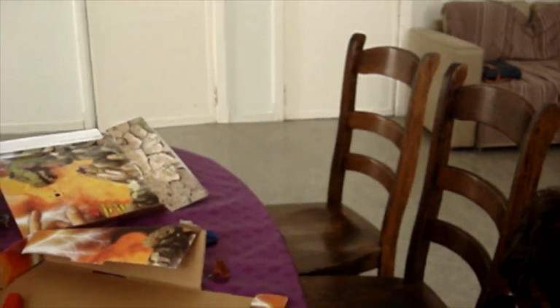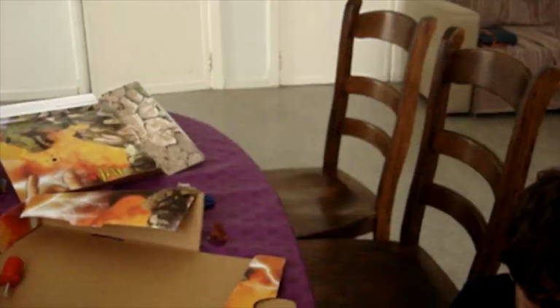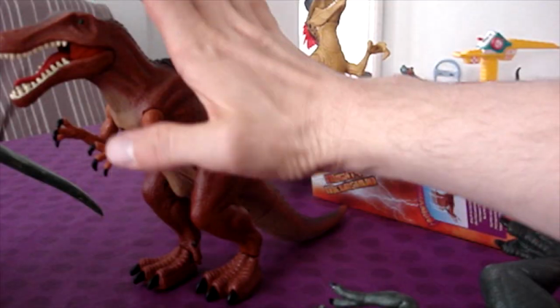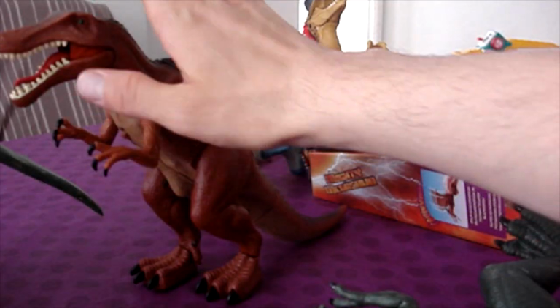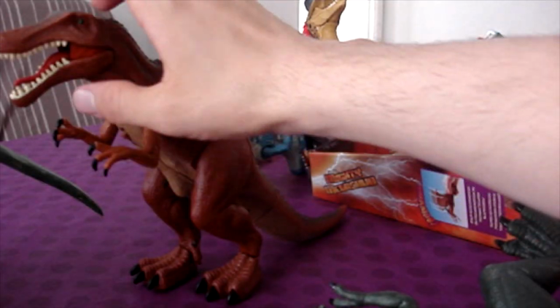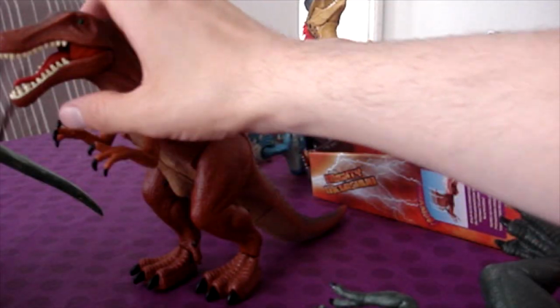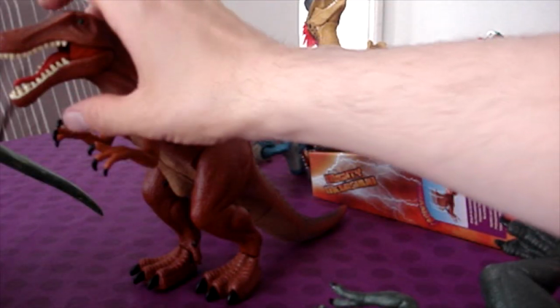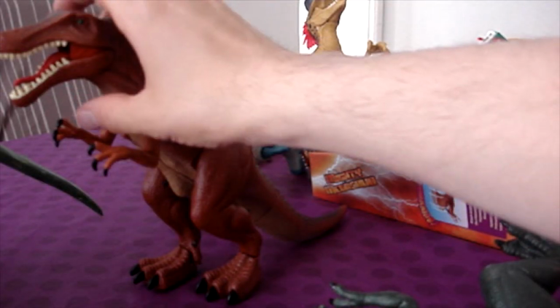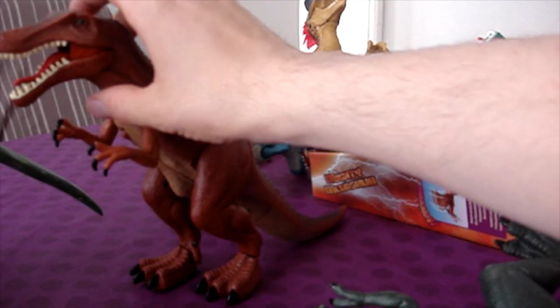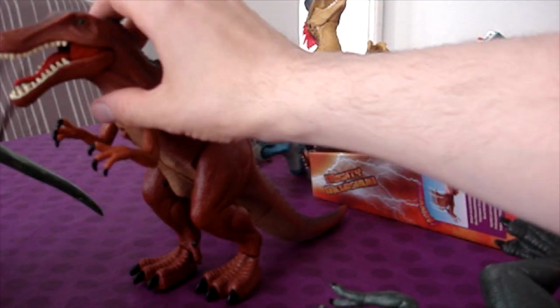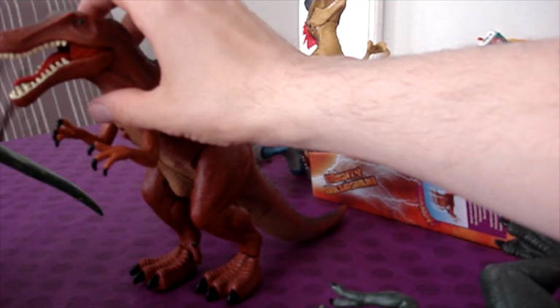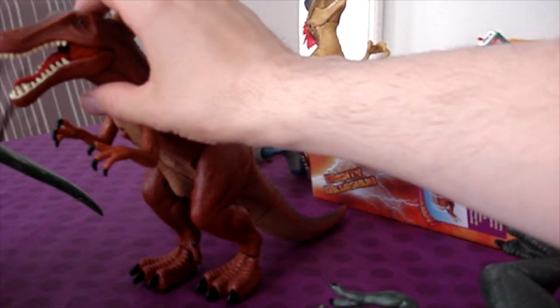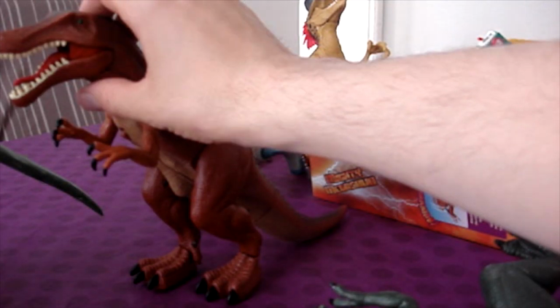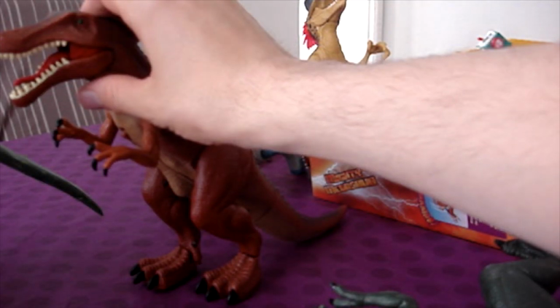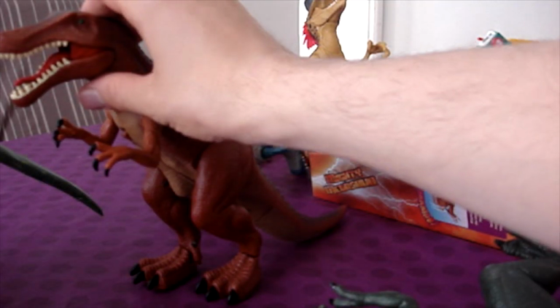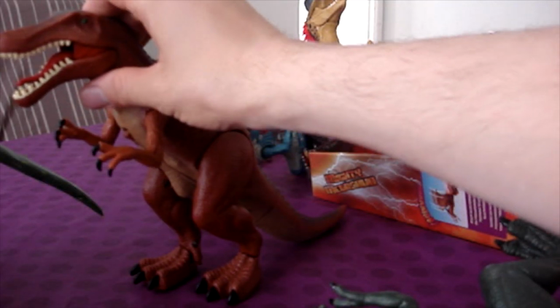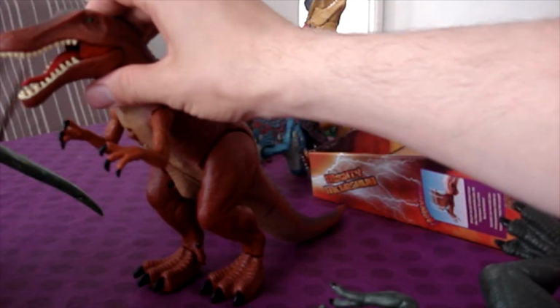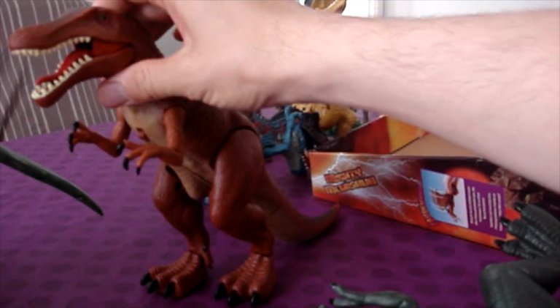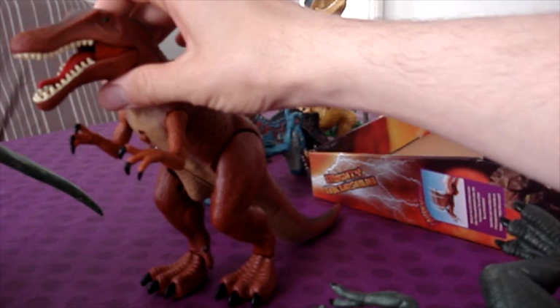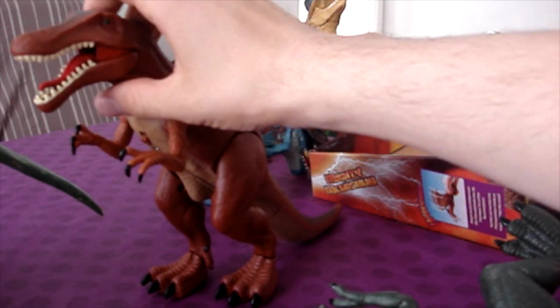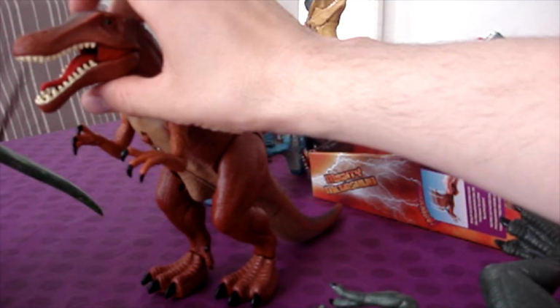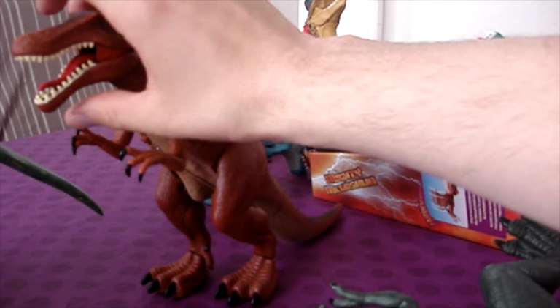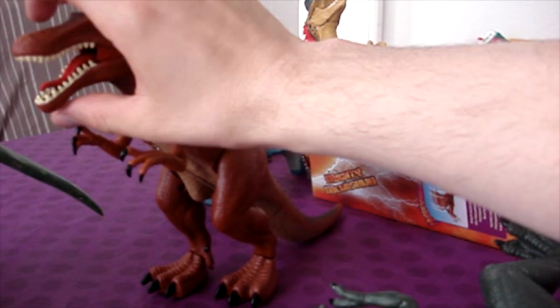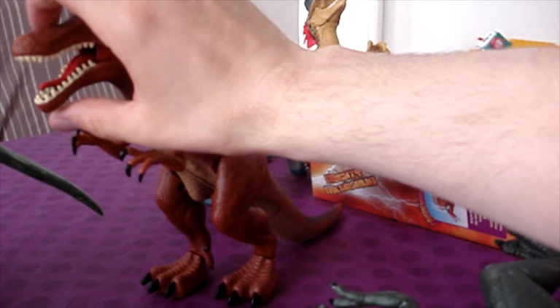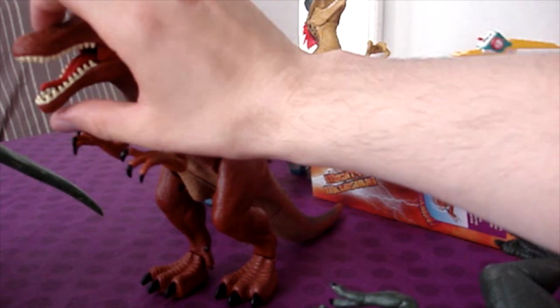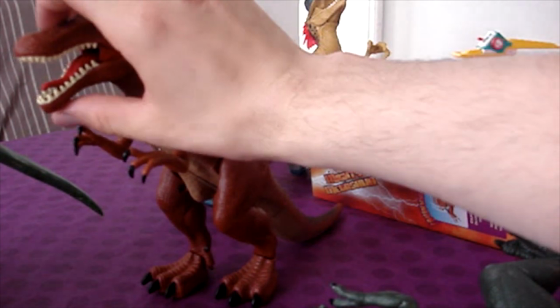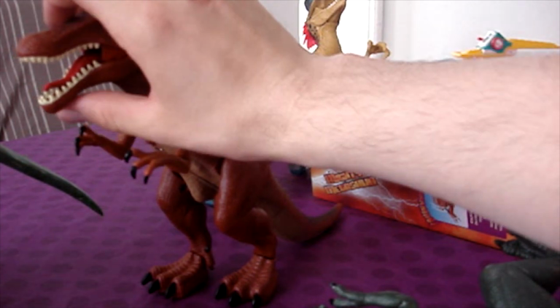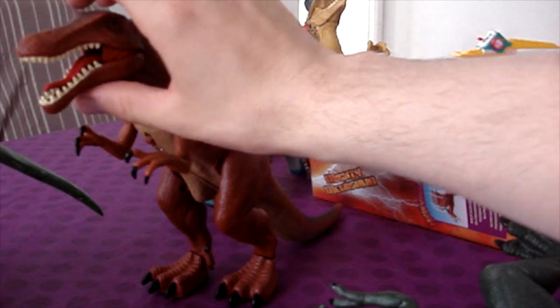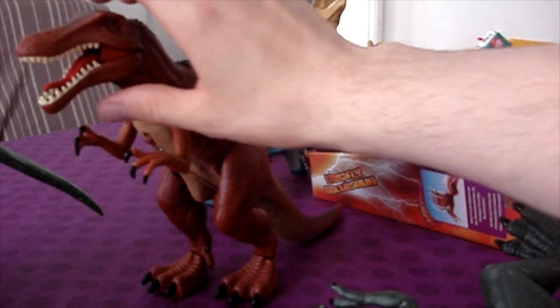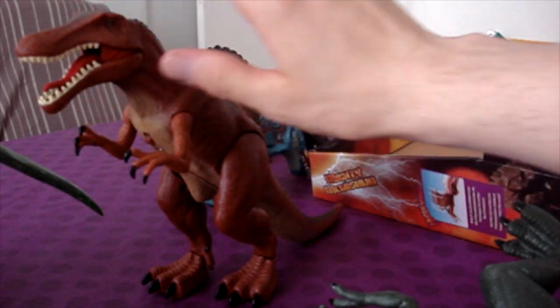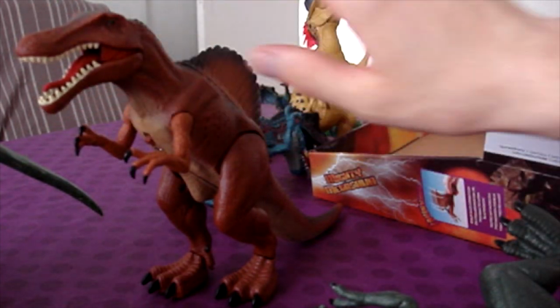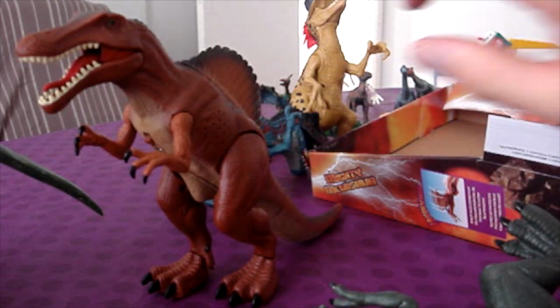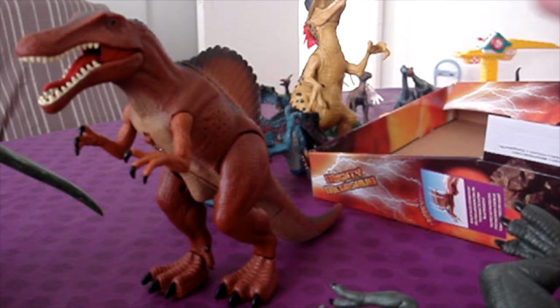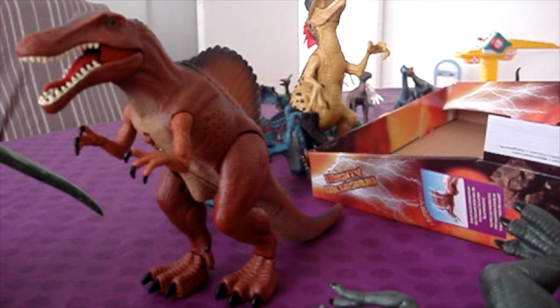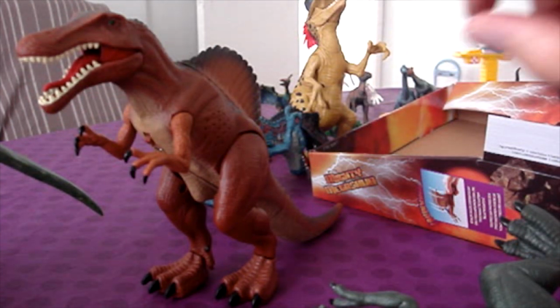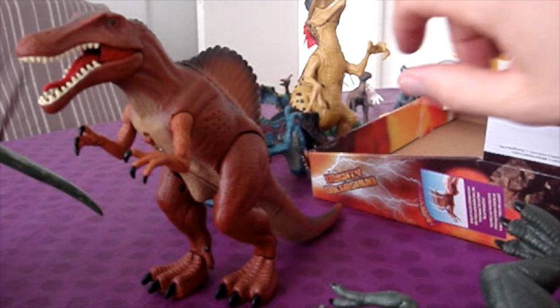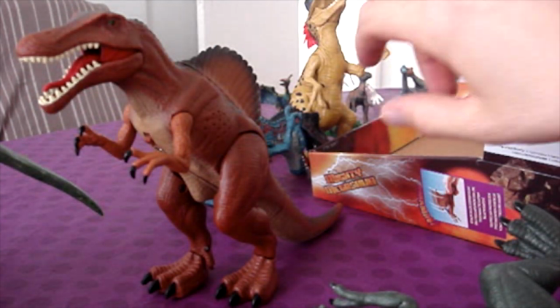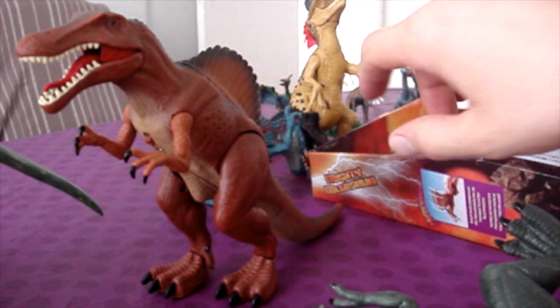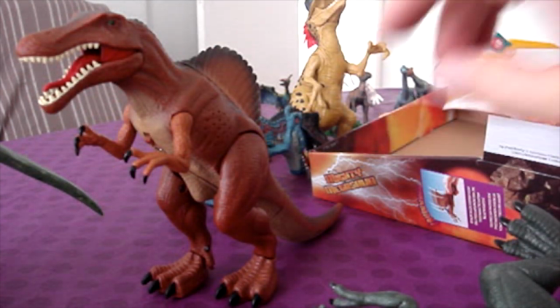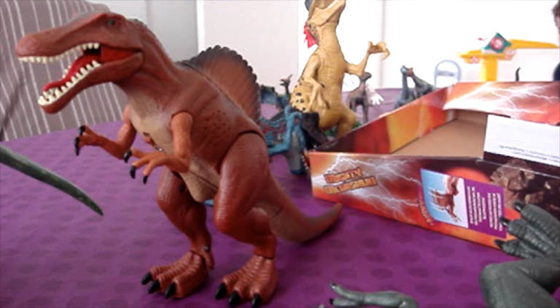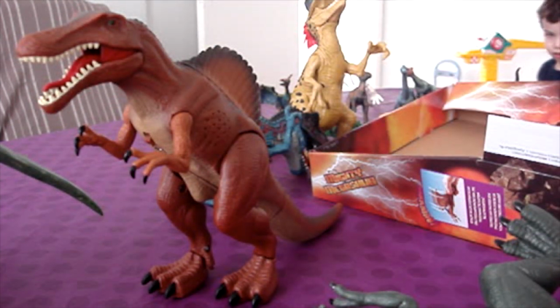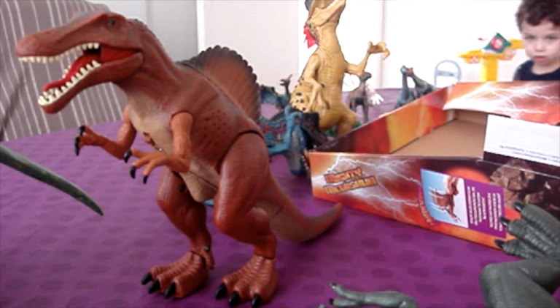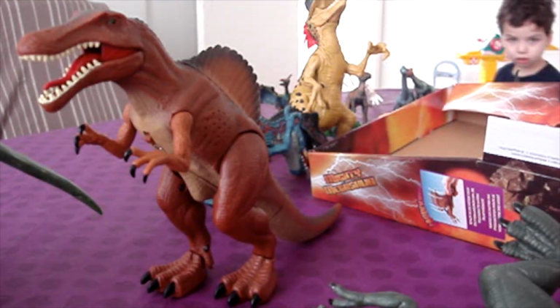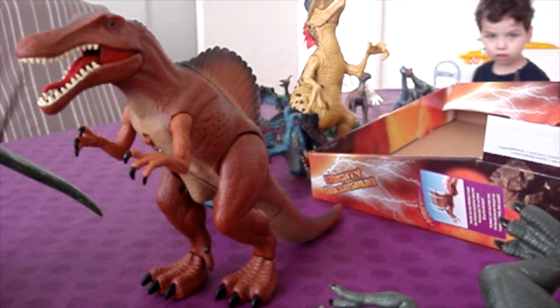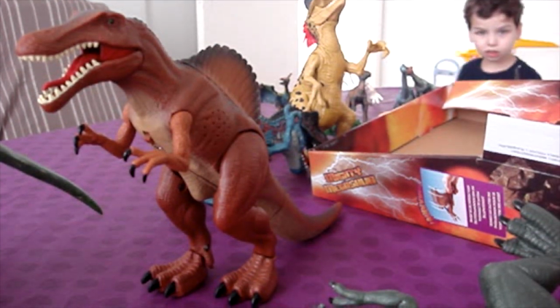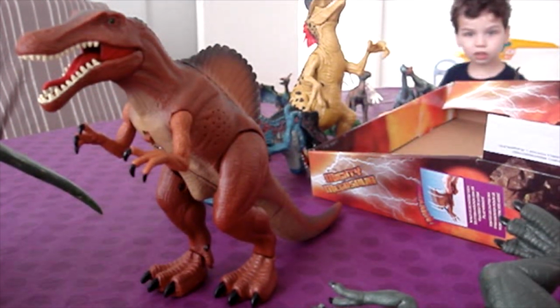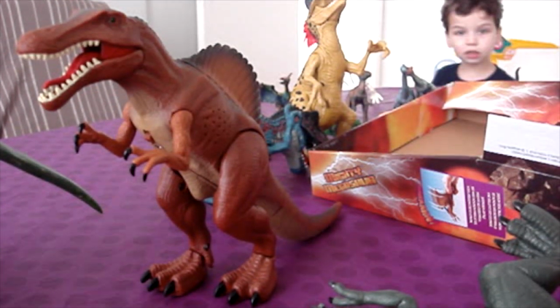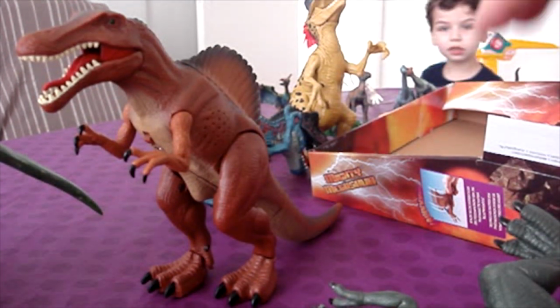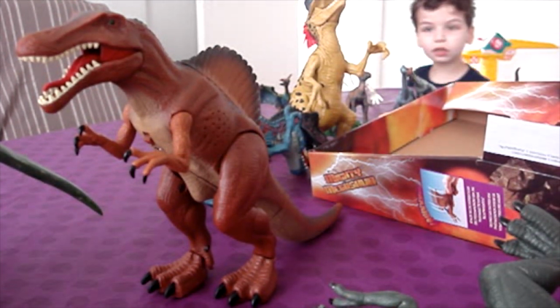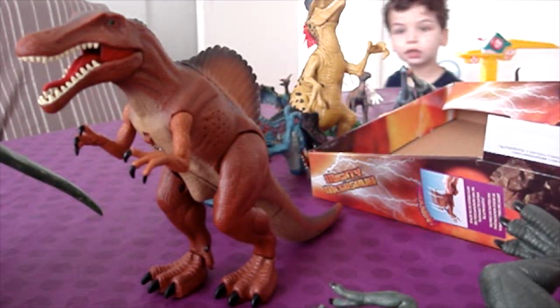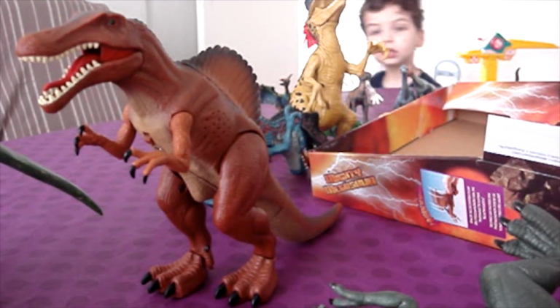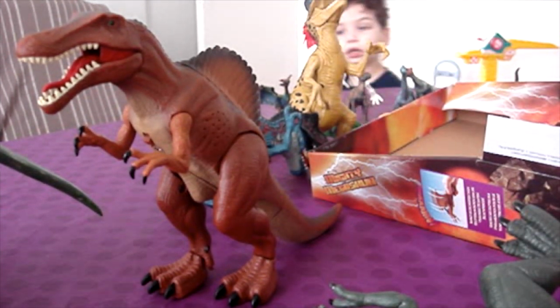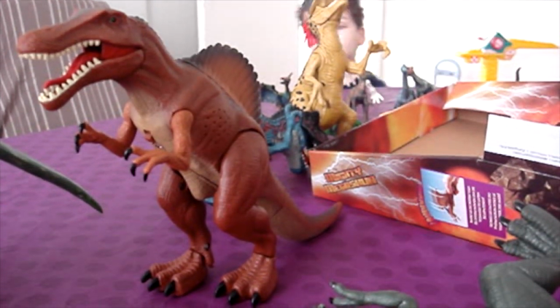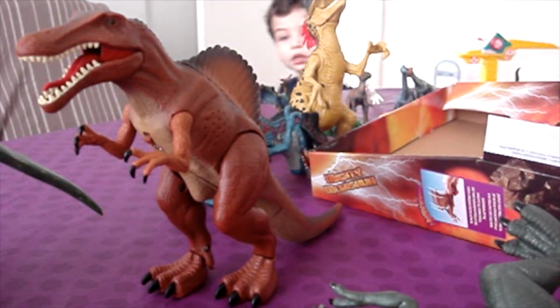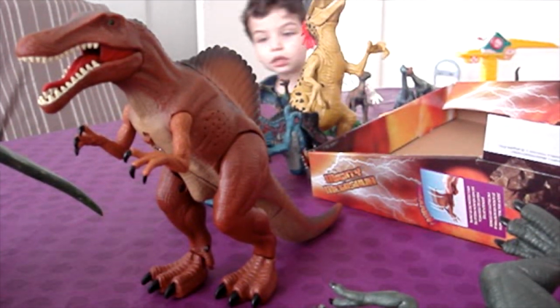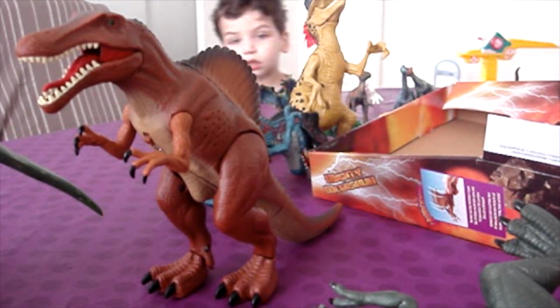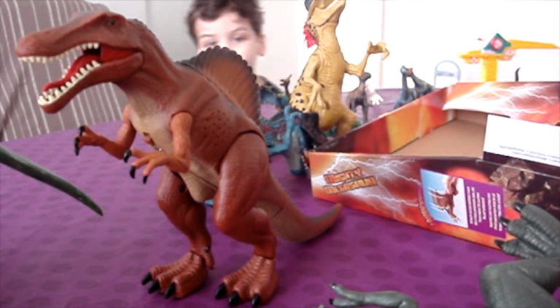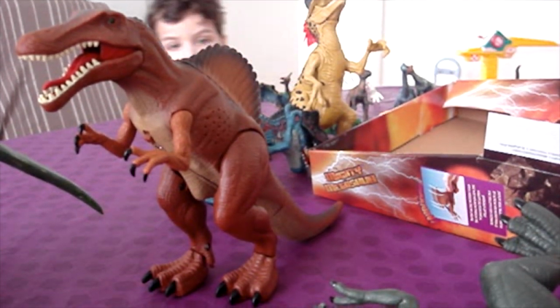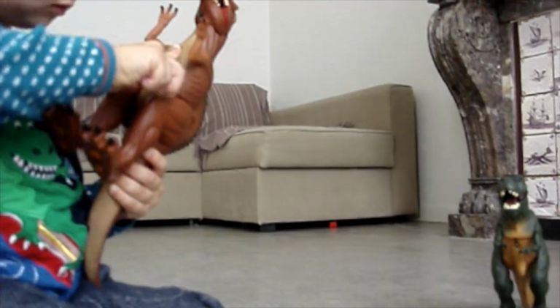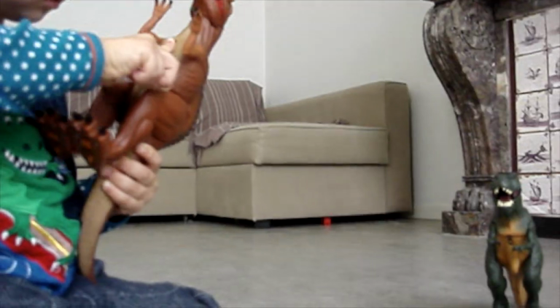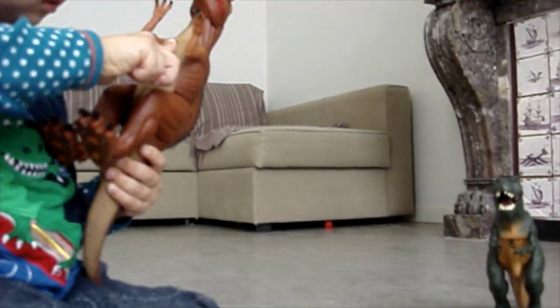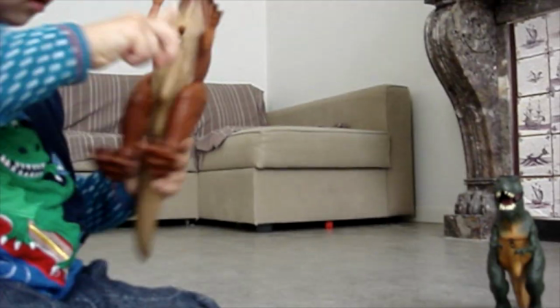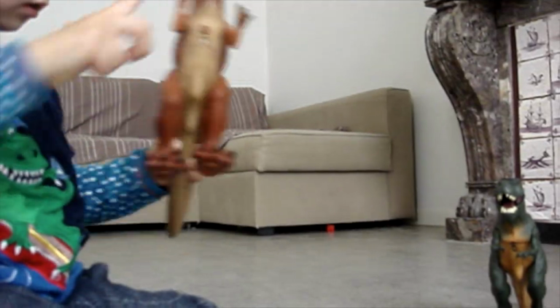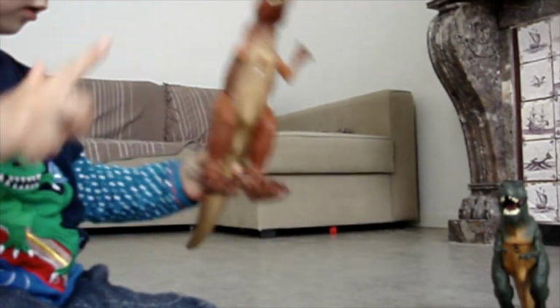Now we're going to see how it works and how it rolls on the floor. Go ahead Jude, do you want to try it?